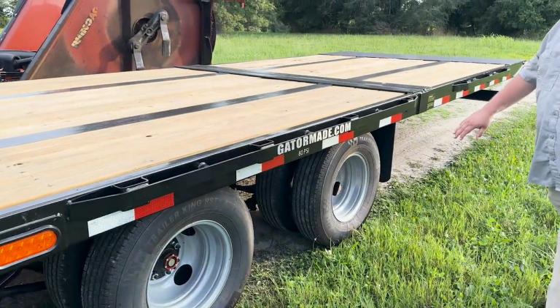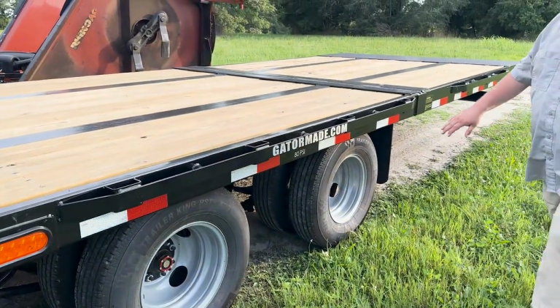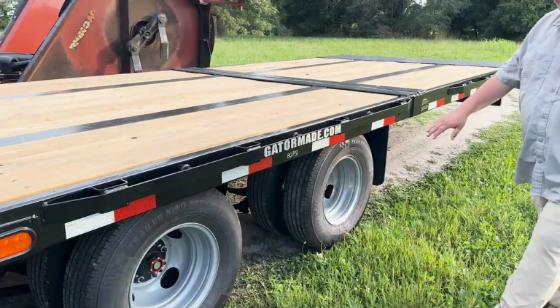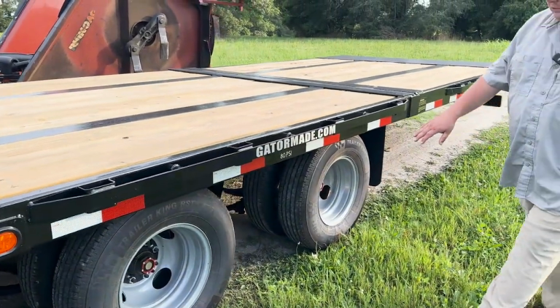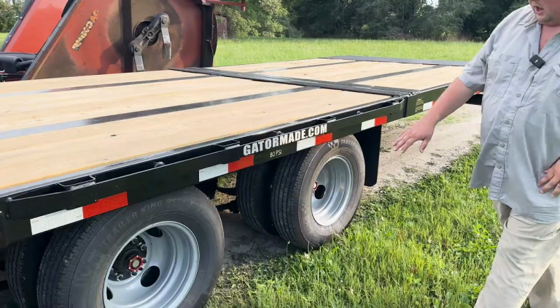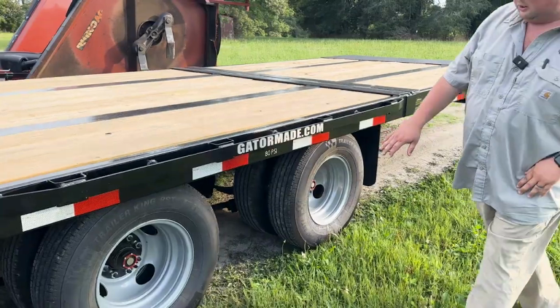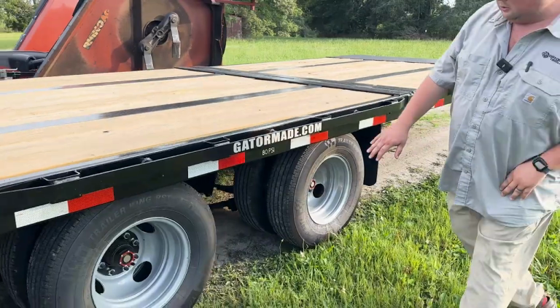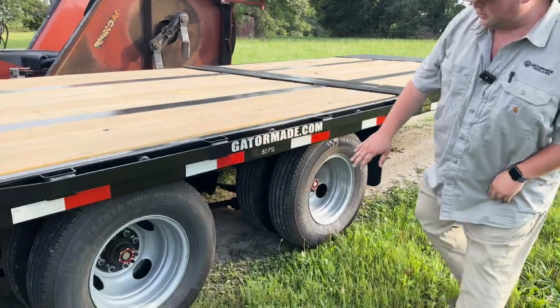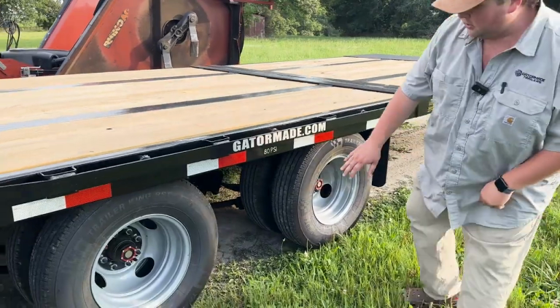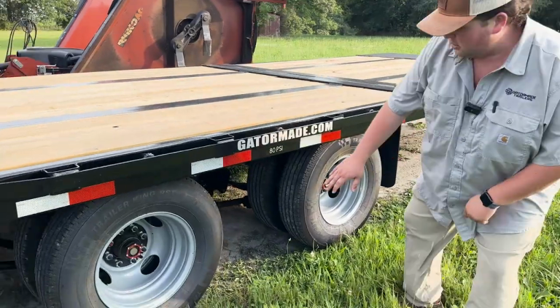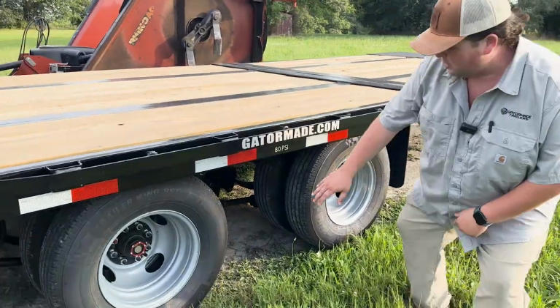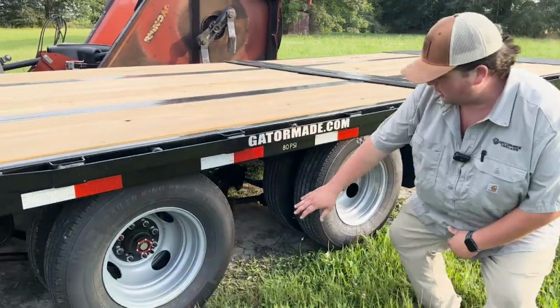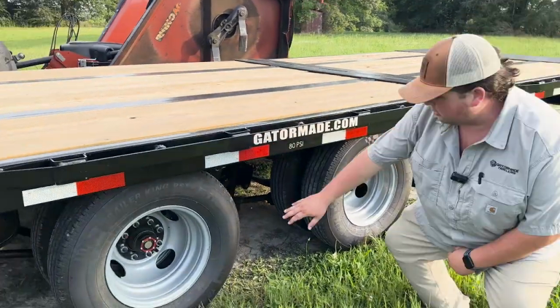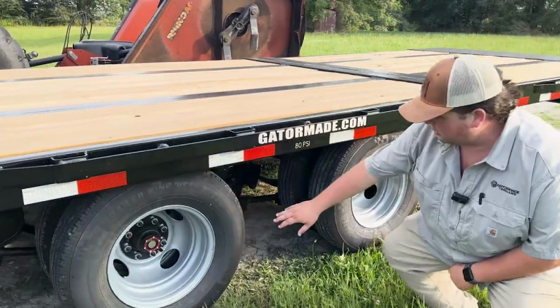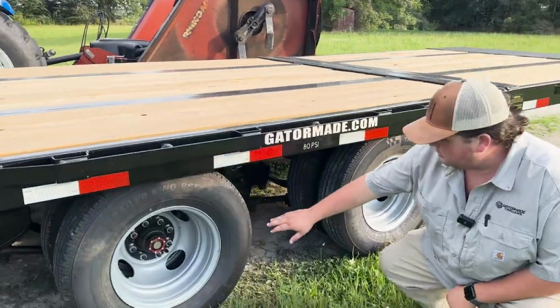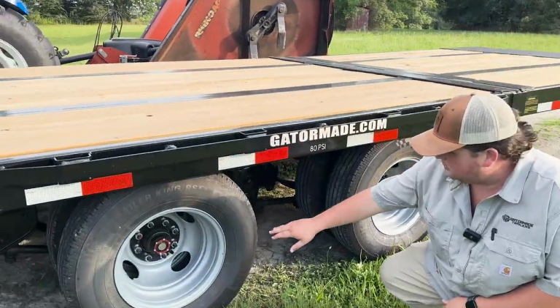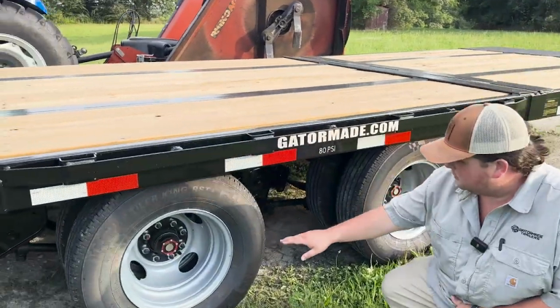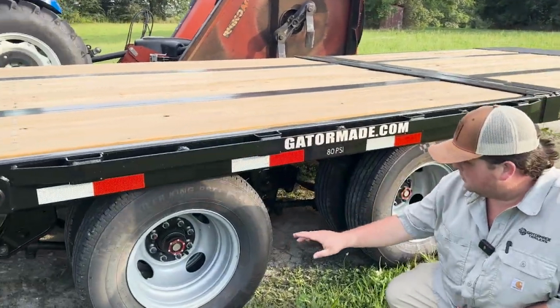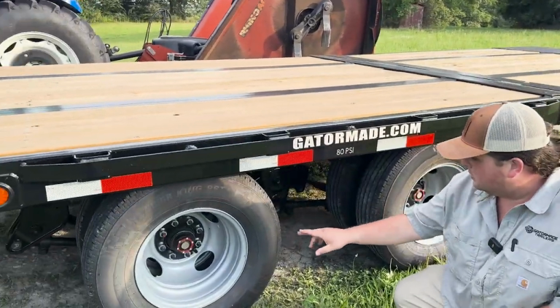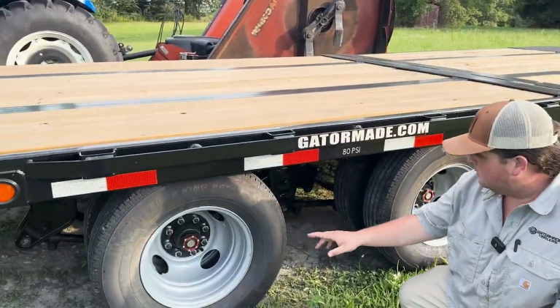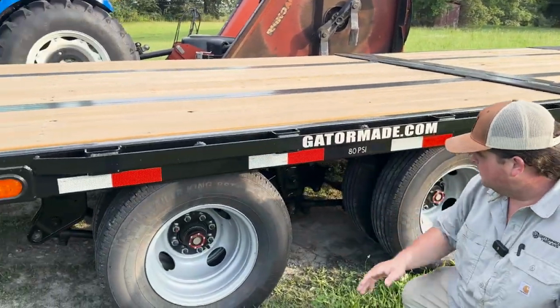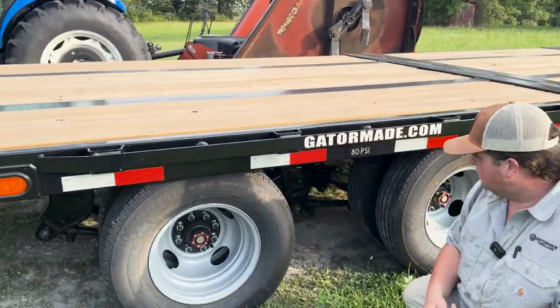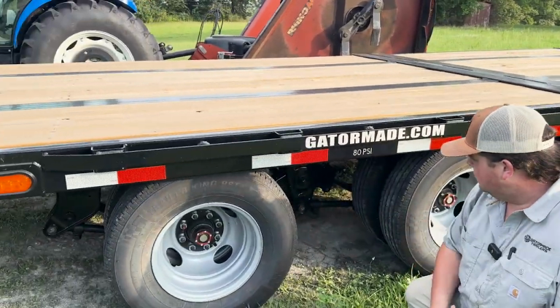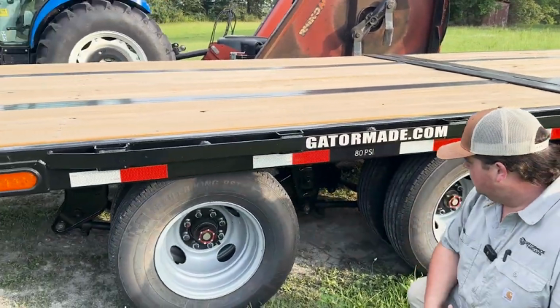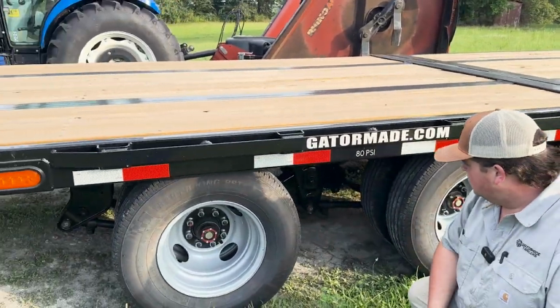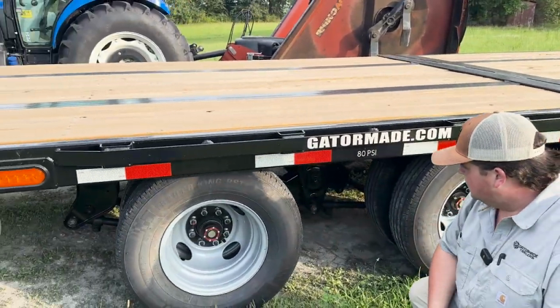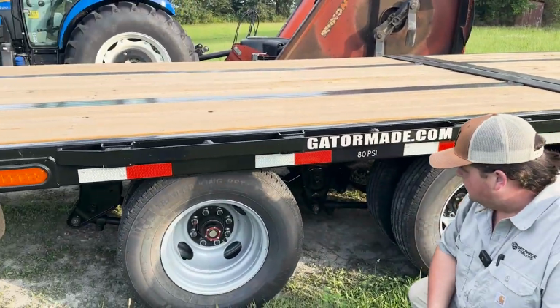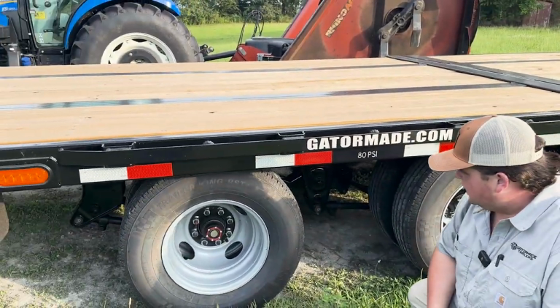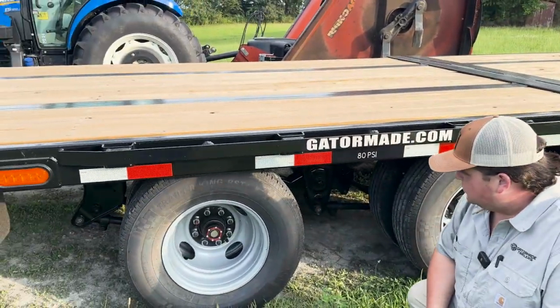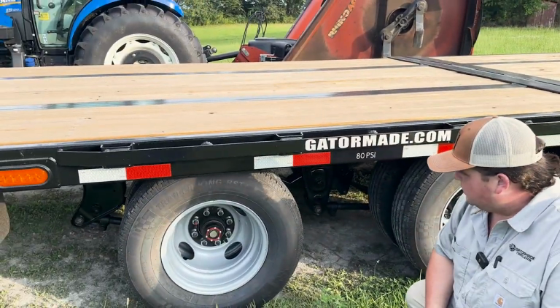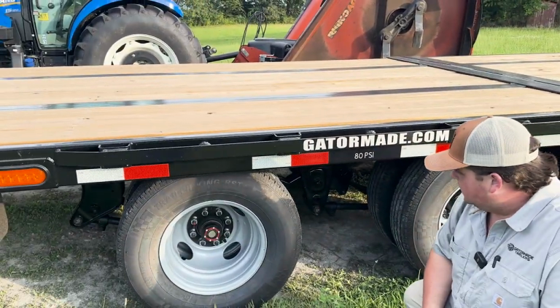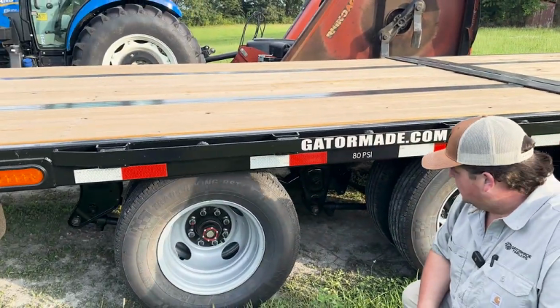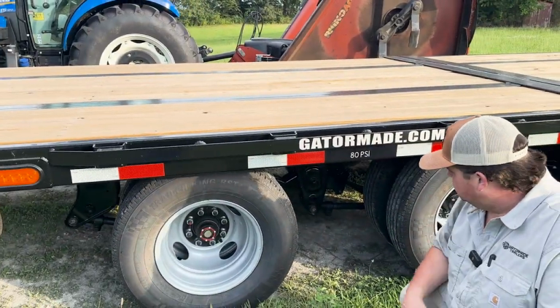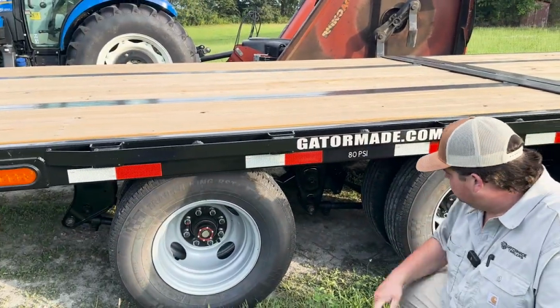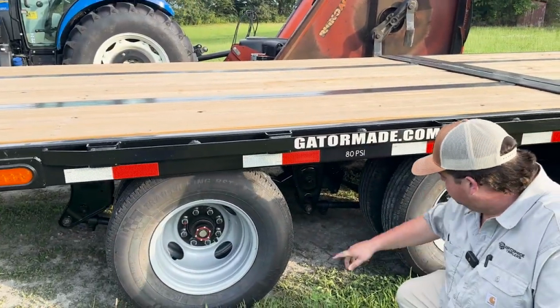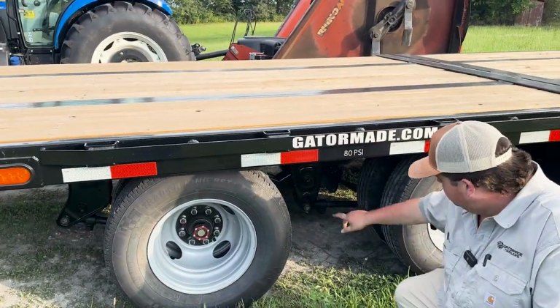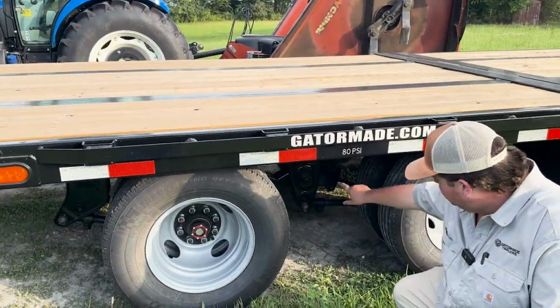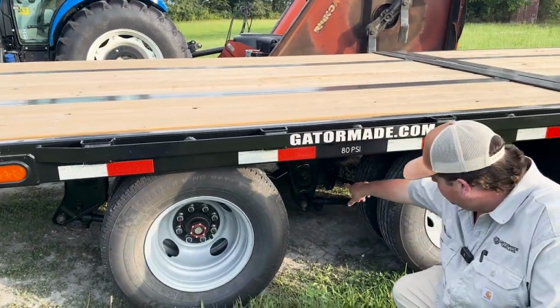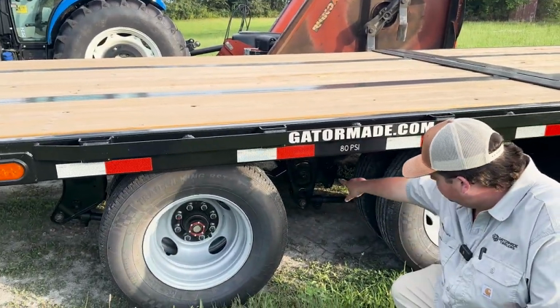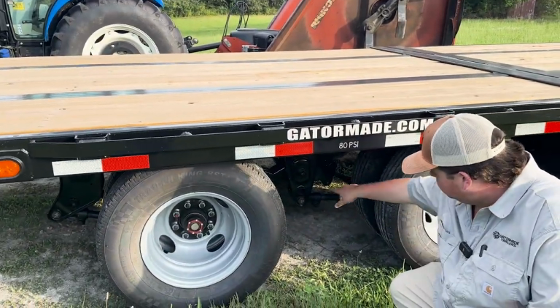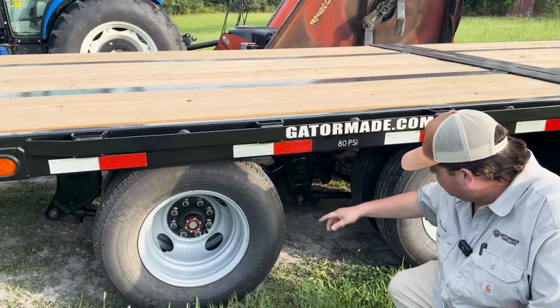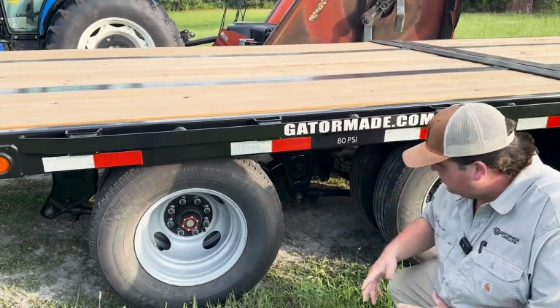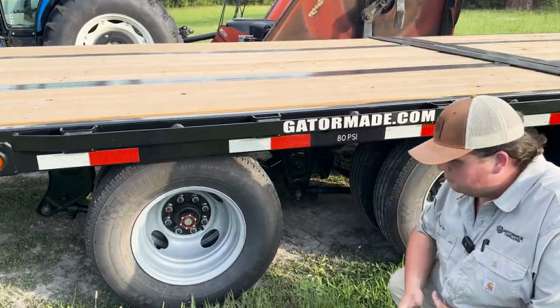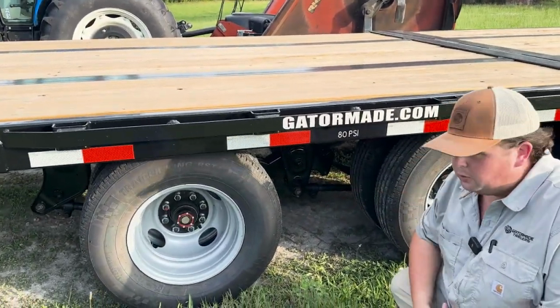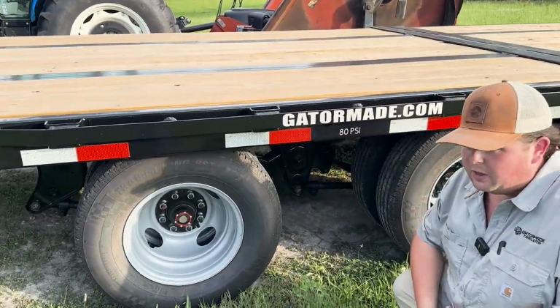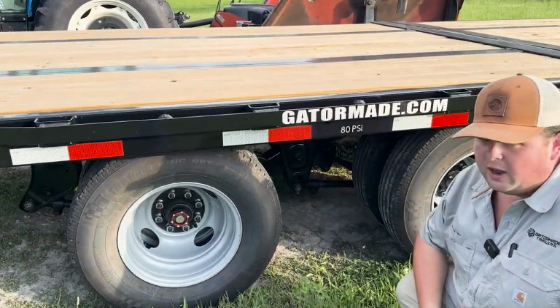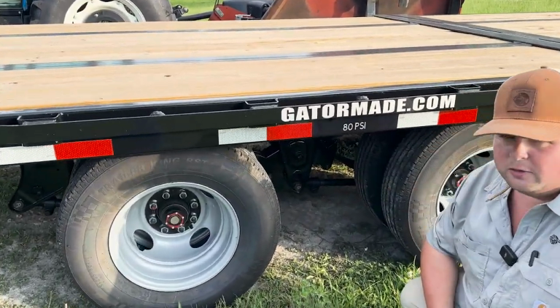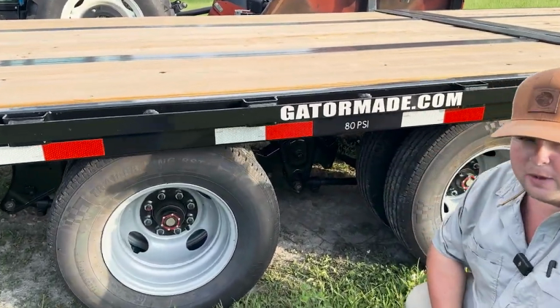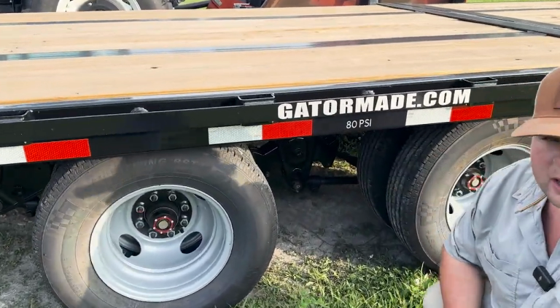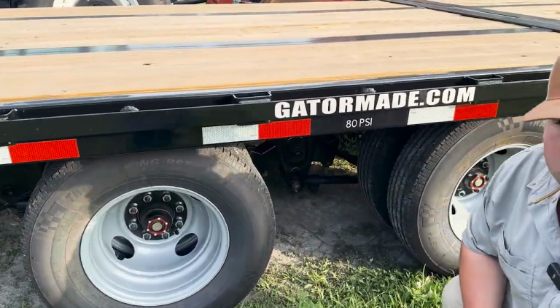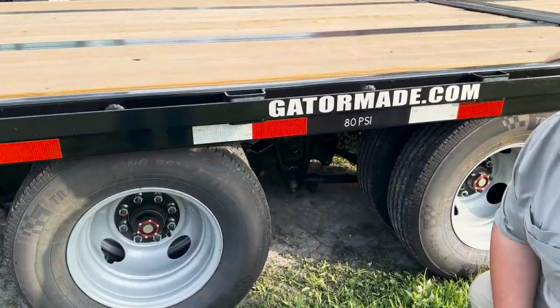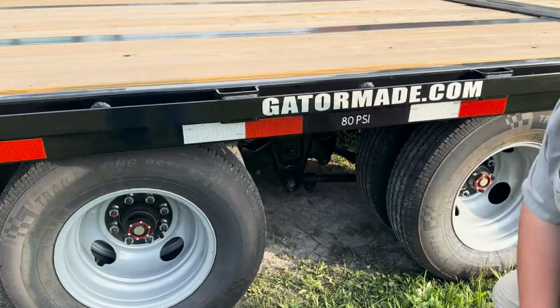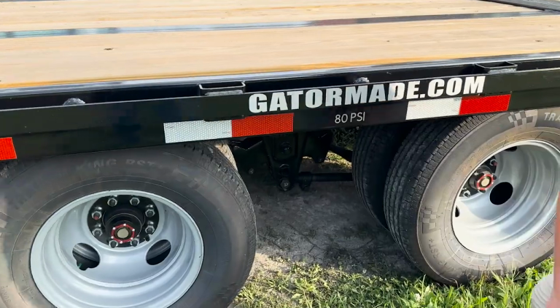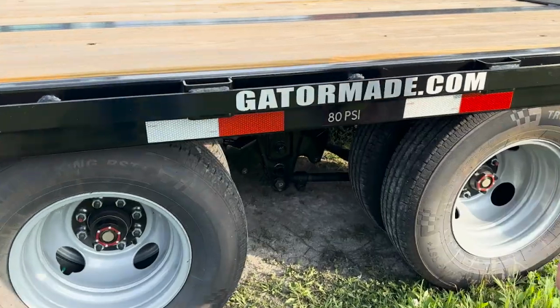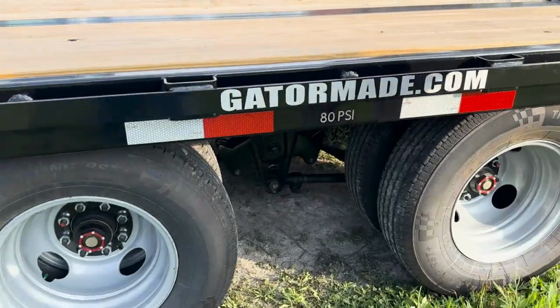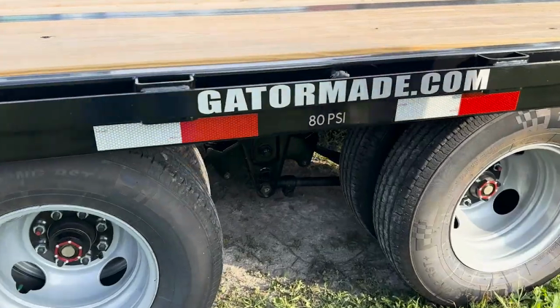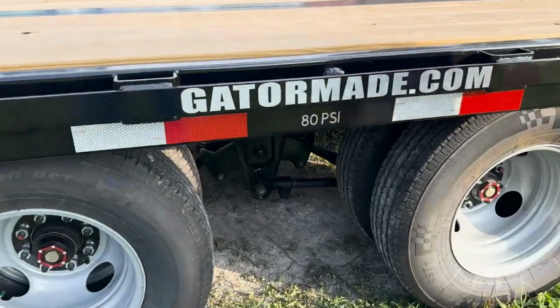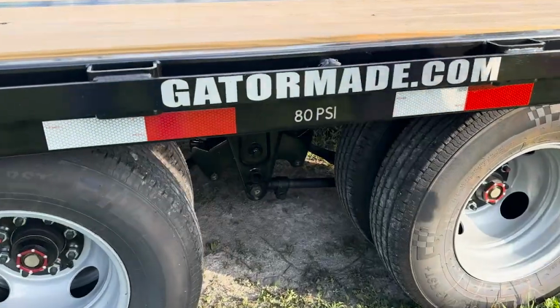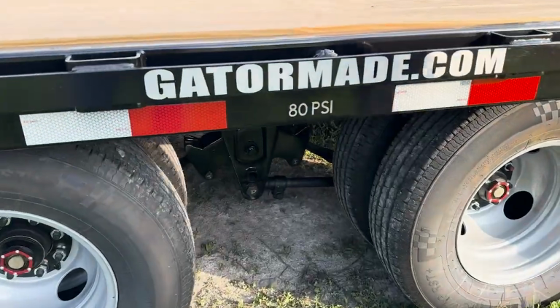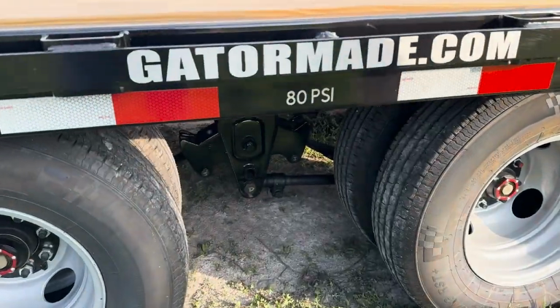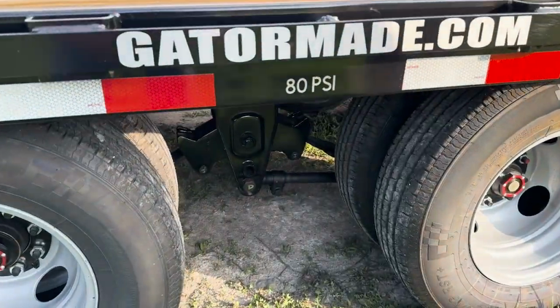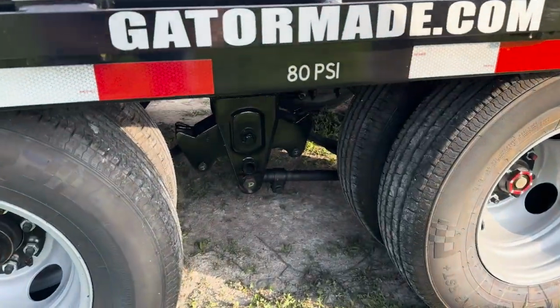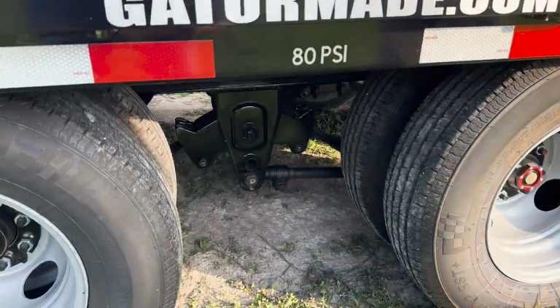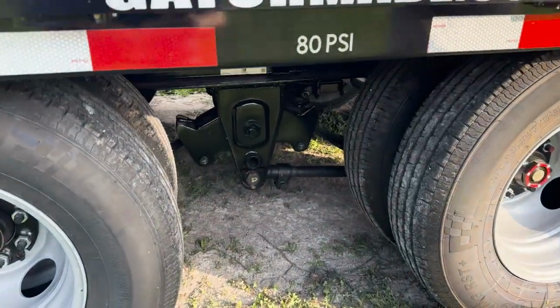Here are the axles we were talking about earlier — 10,000 pound Dexters with the 44,000 pound HDSS.